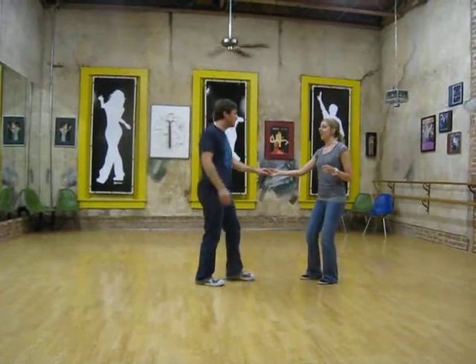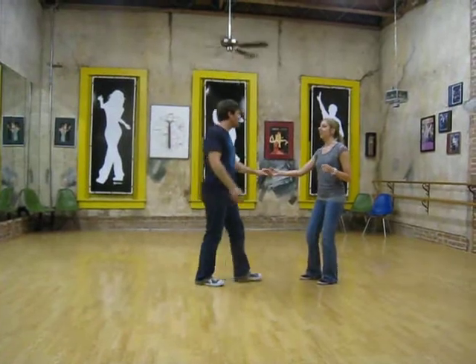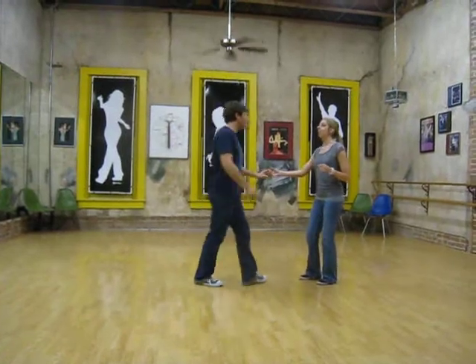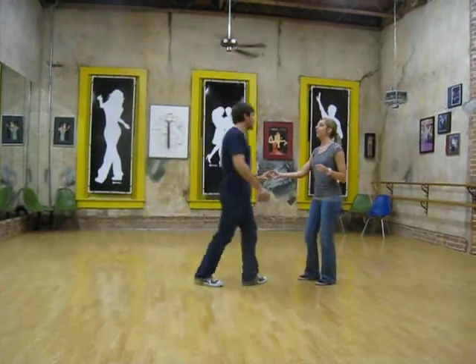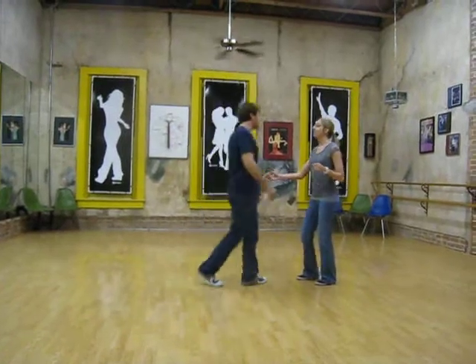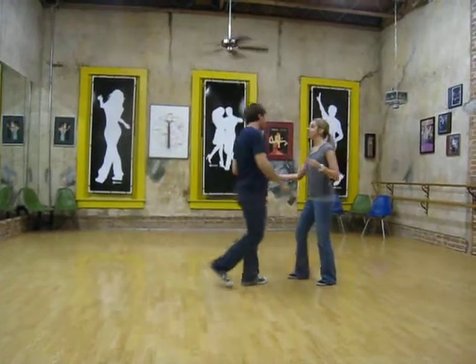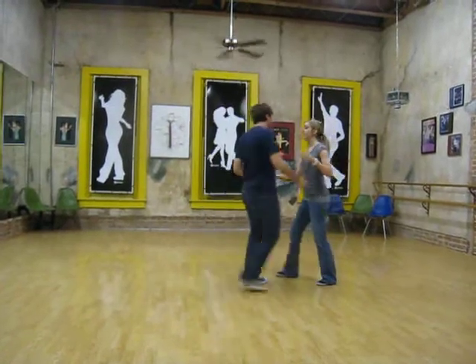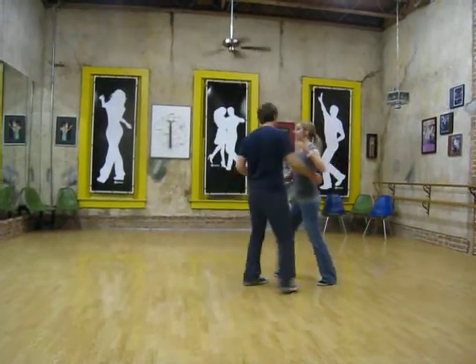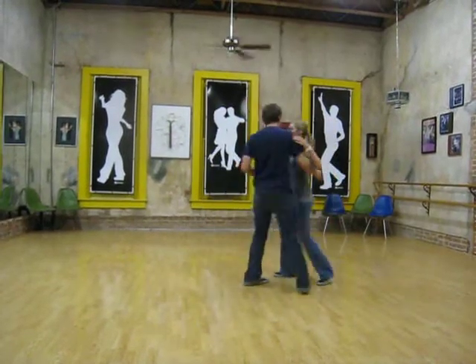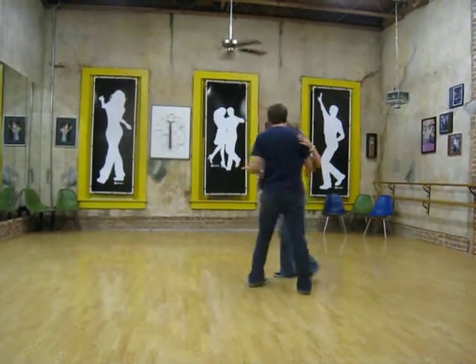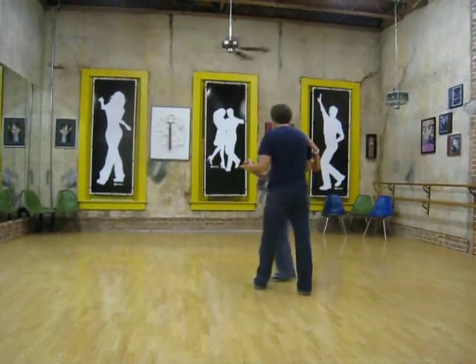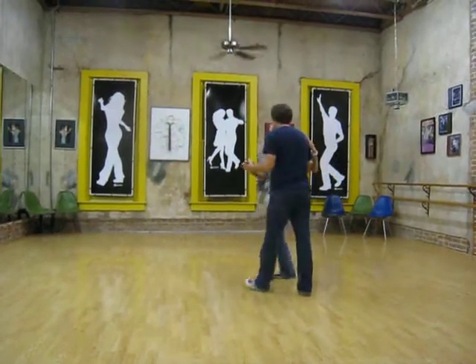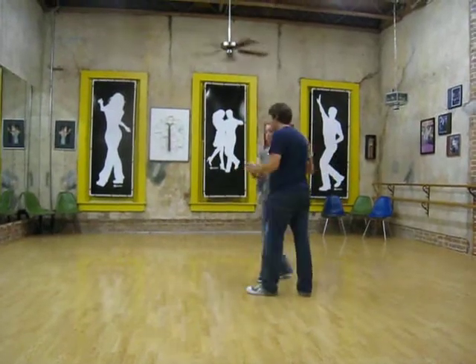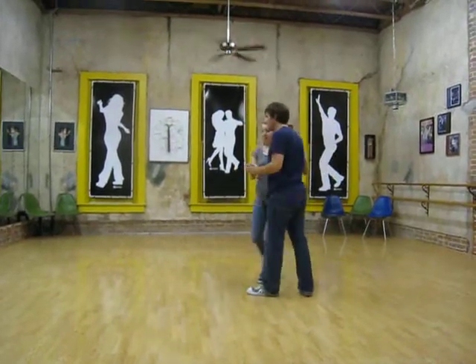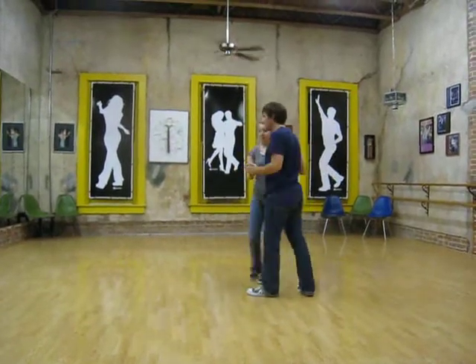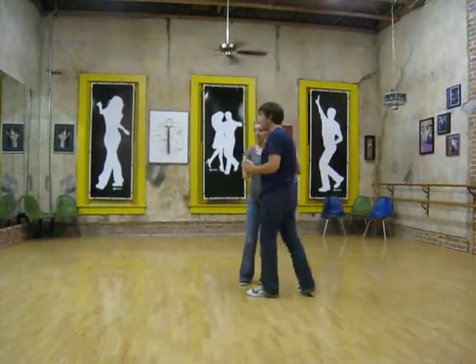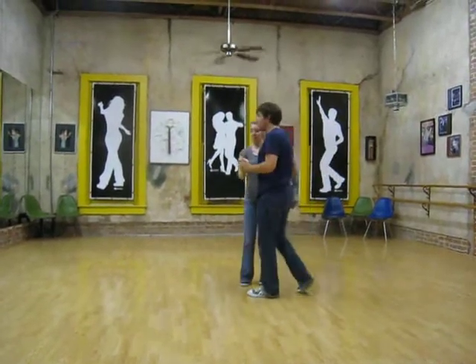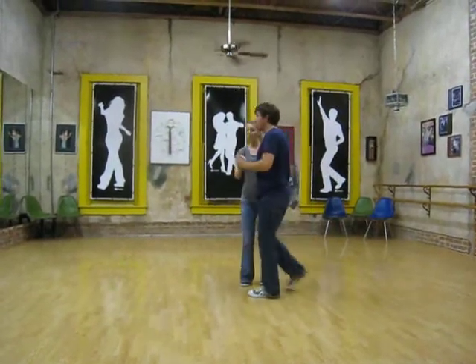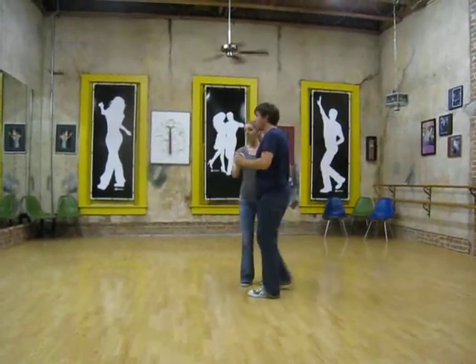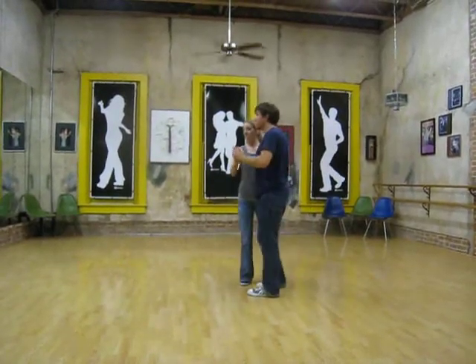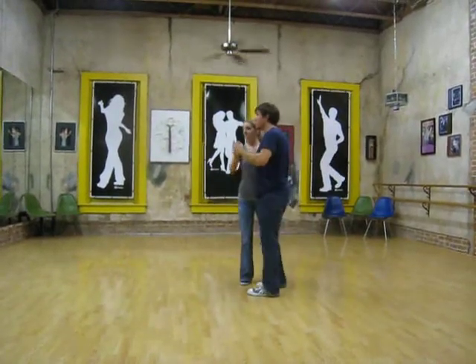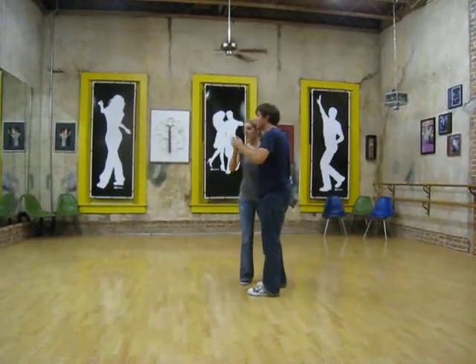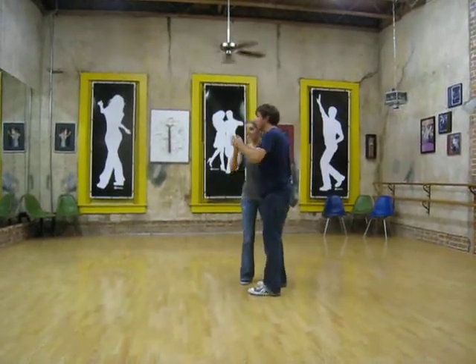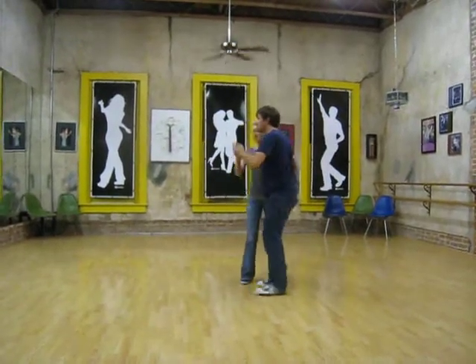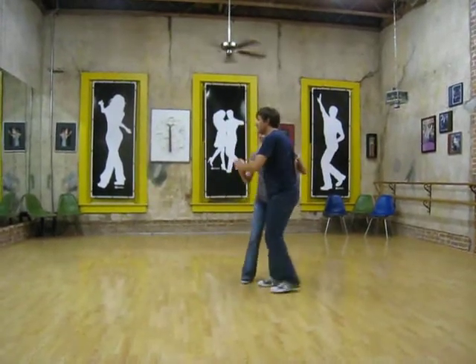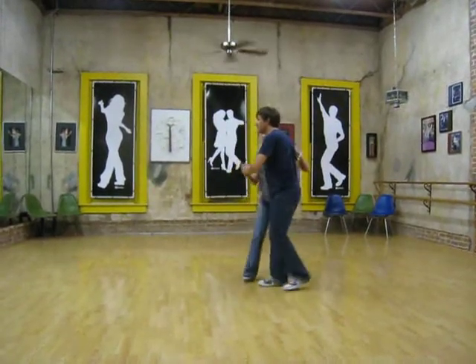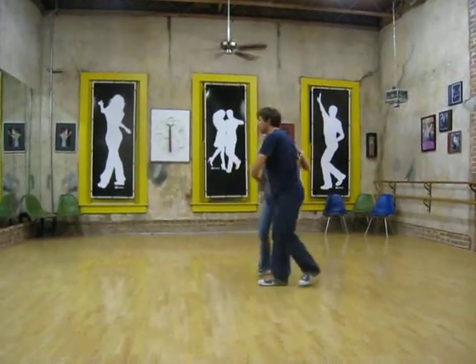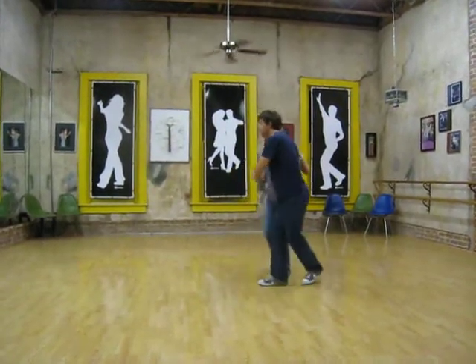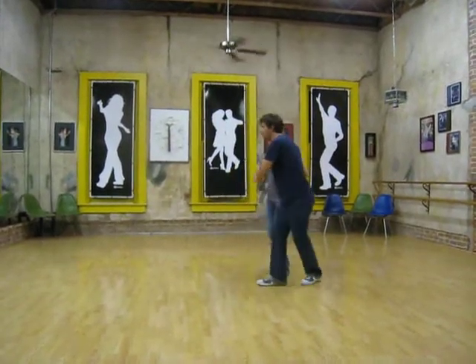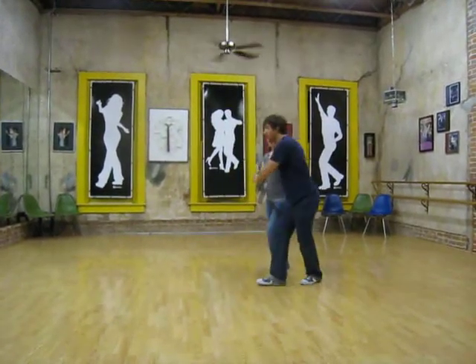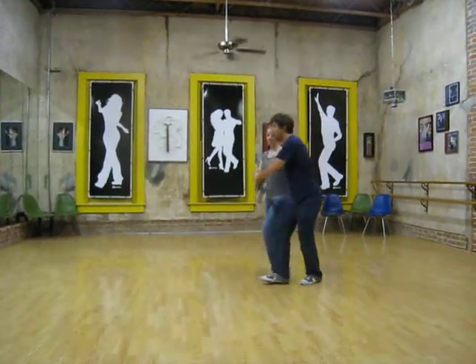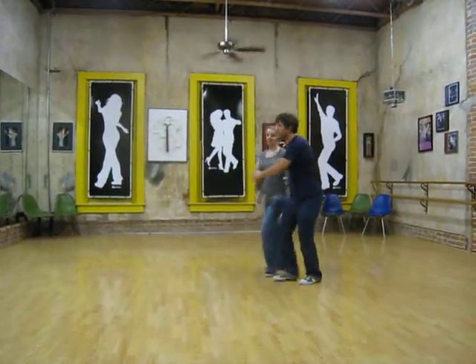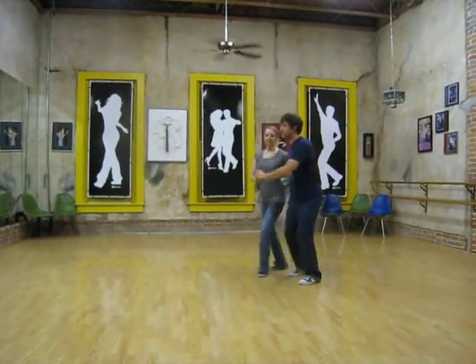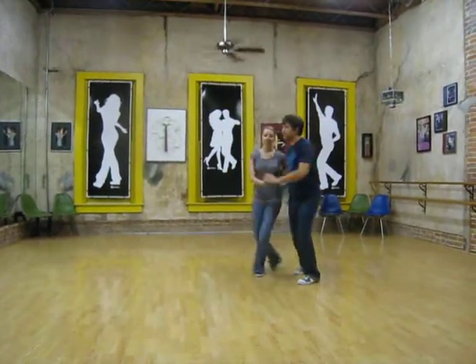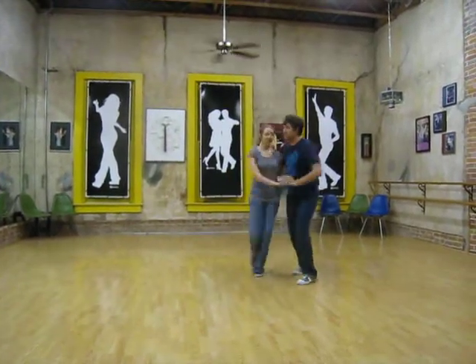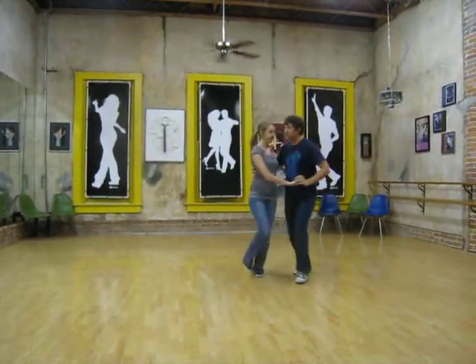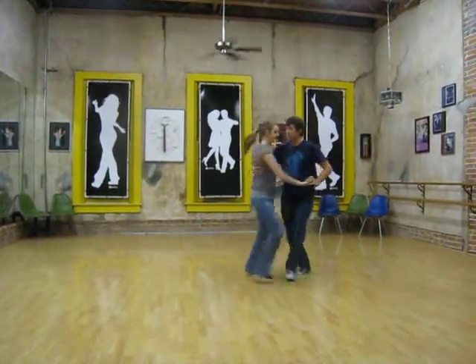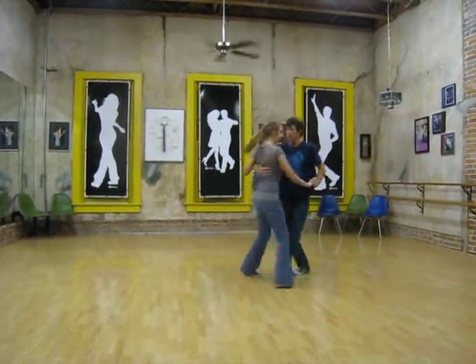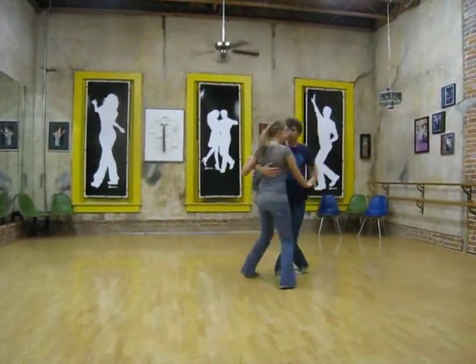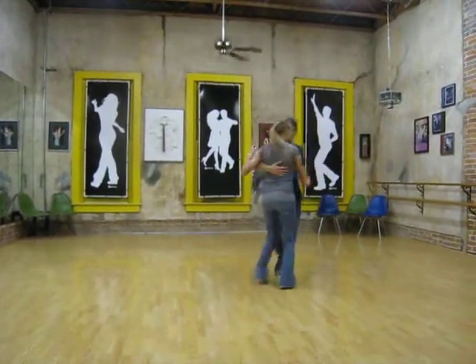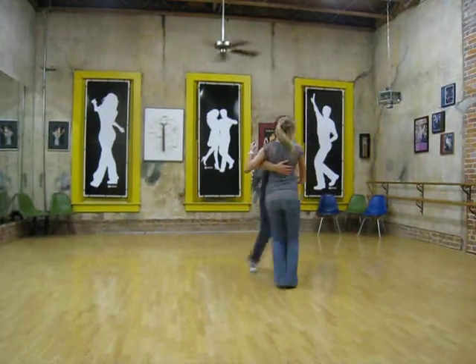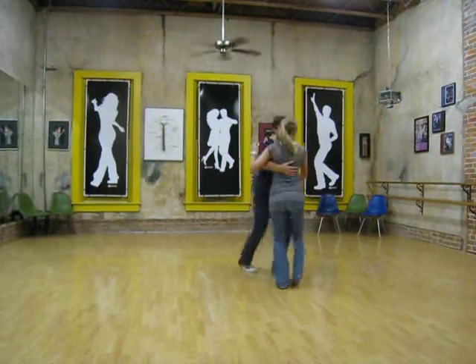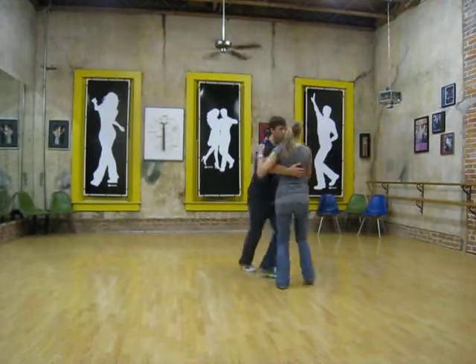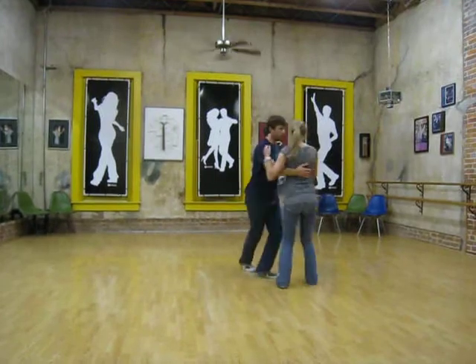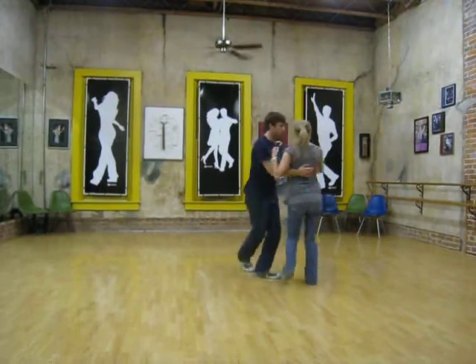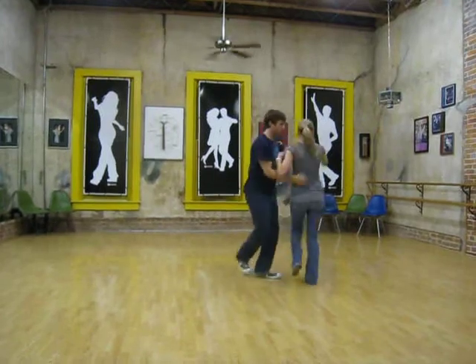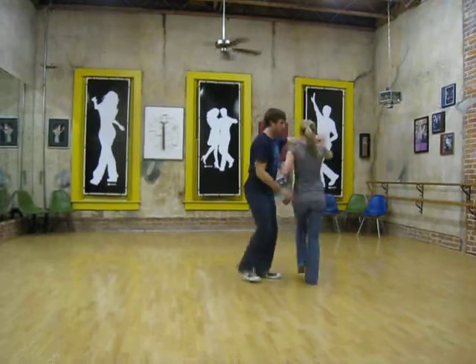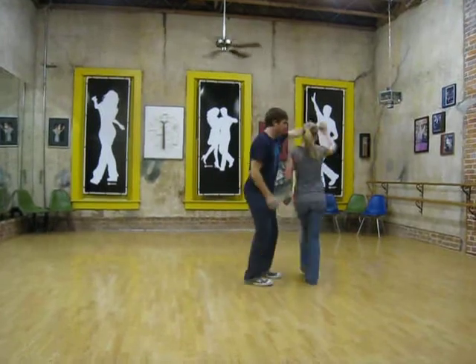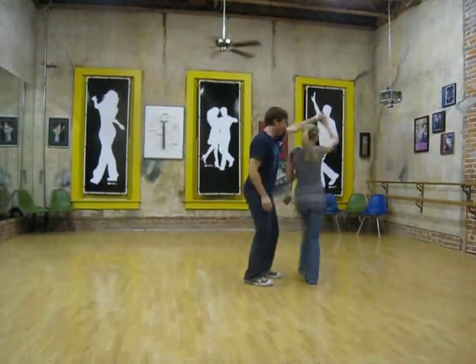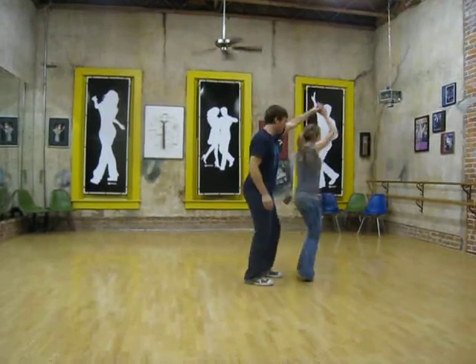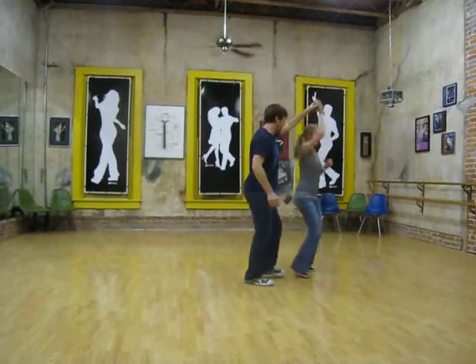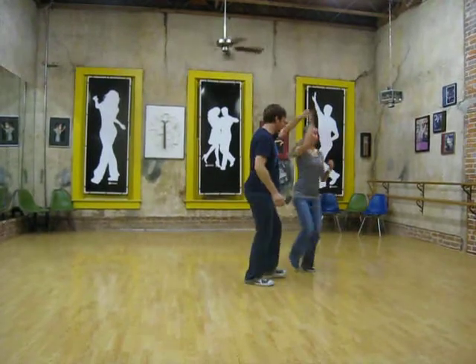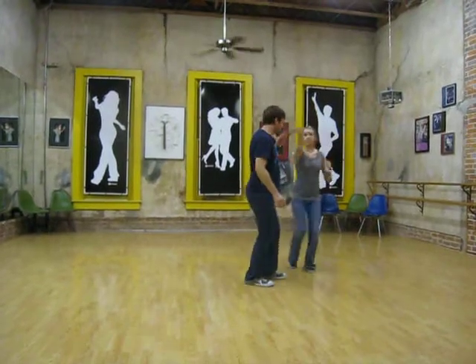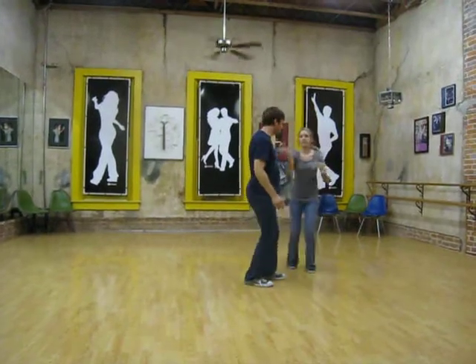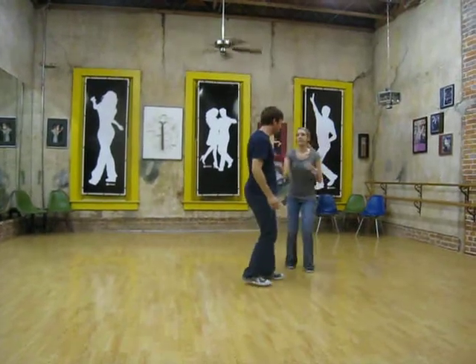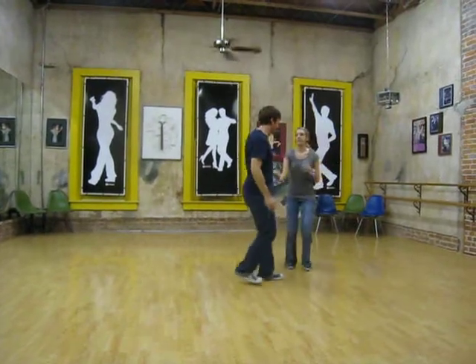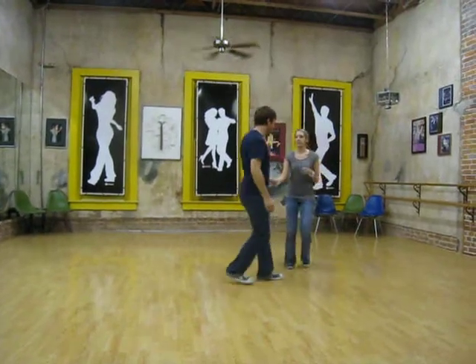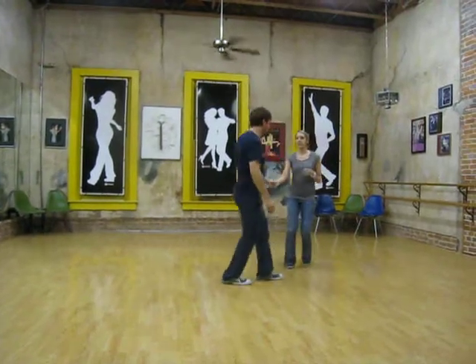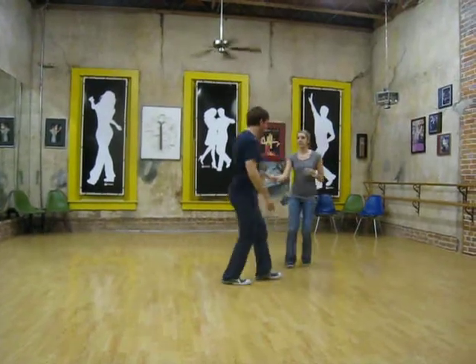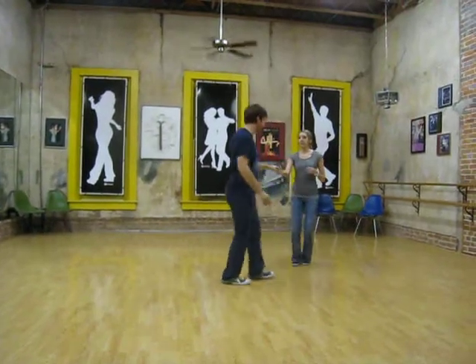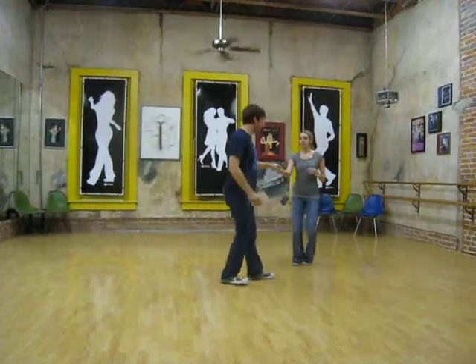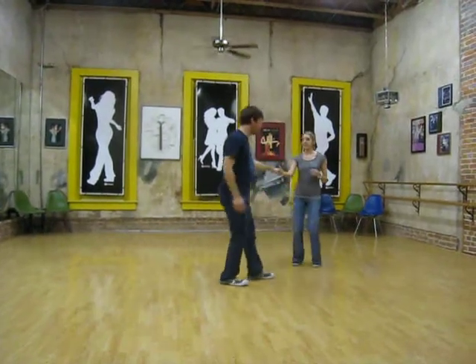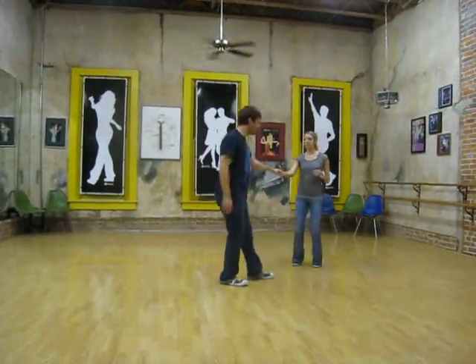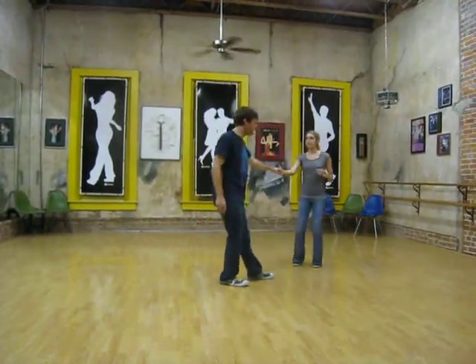We're talking about doing that rotationally. 1, 2, 3, and 4, 5, 6, 7, and 8.